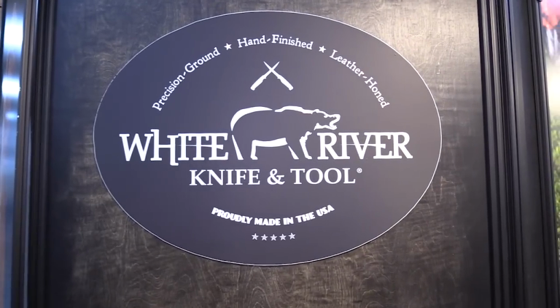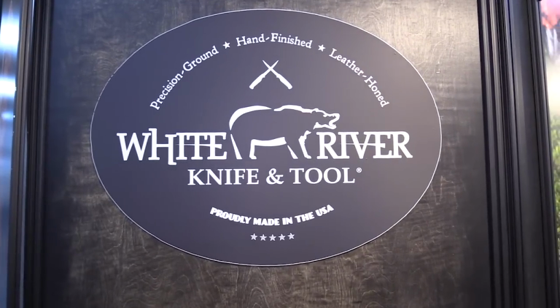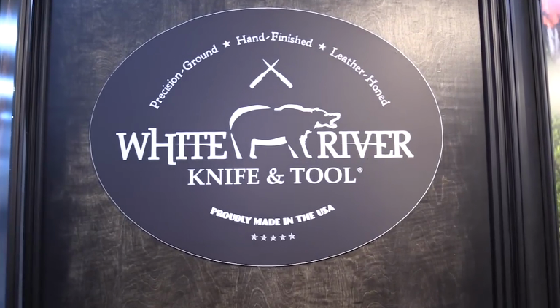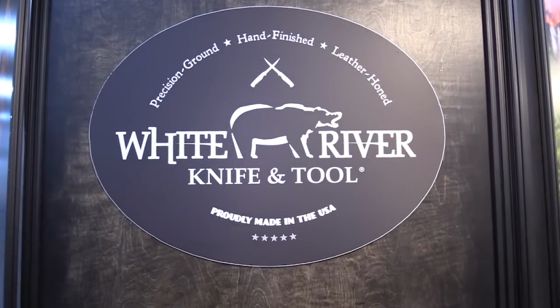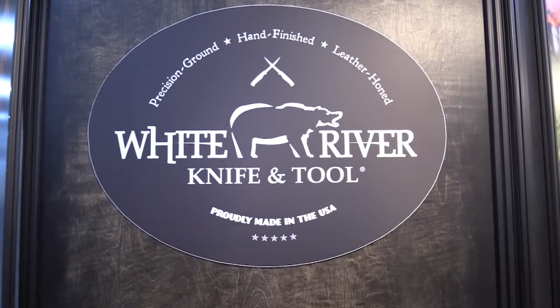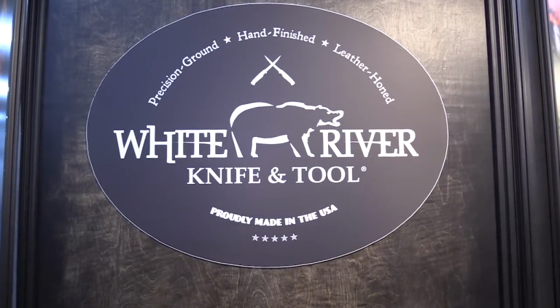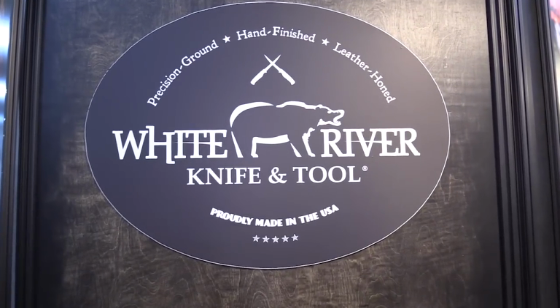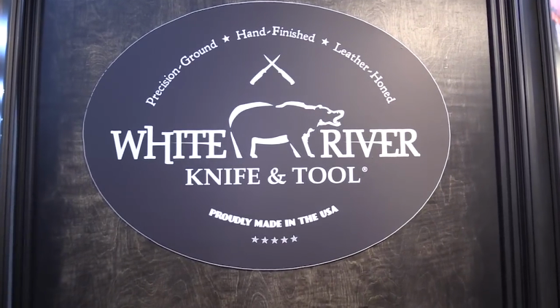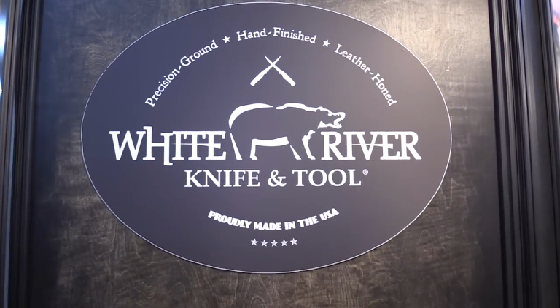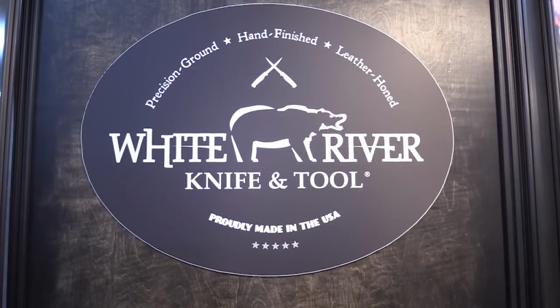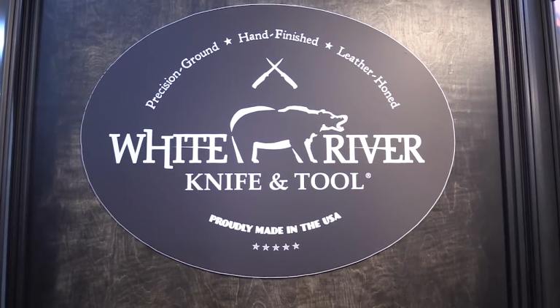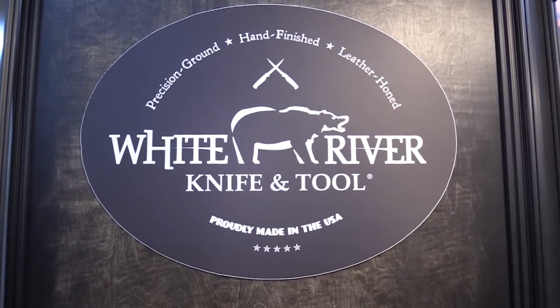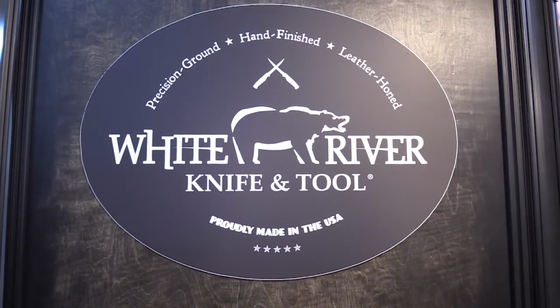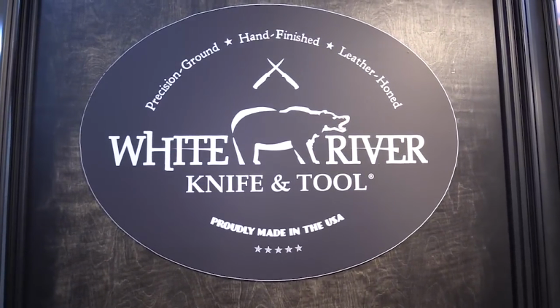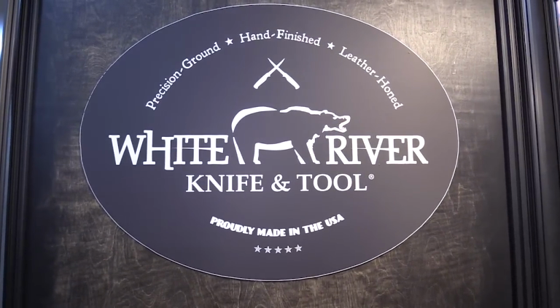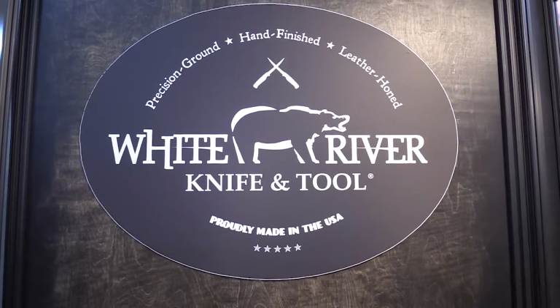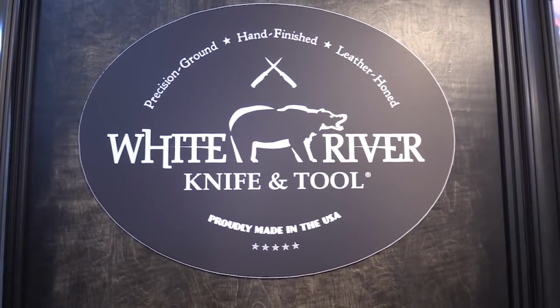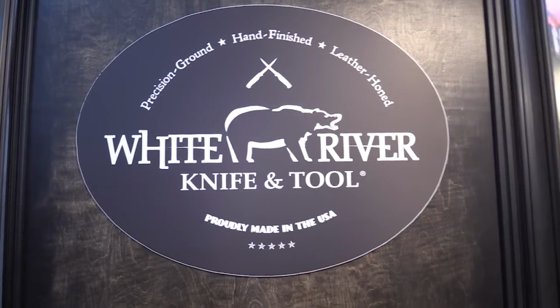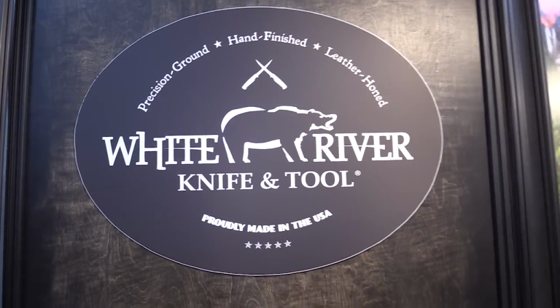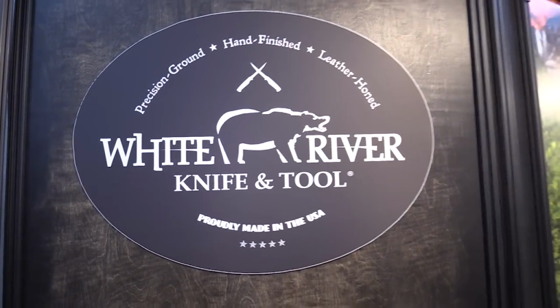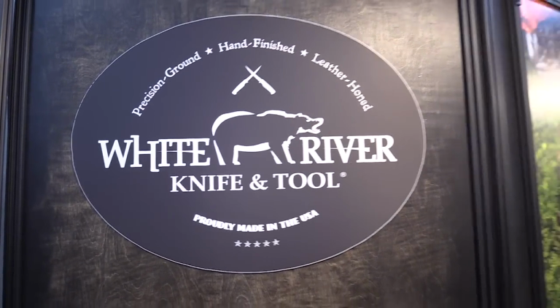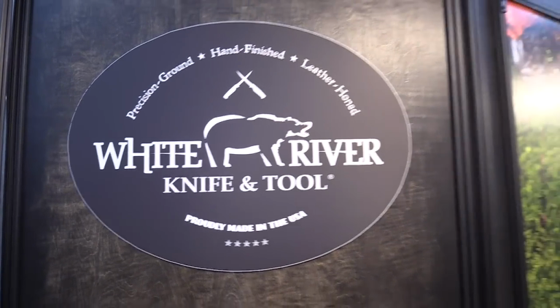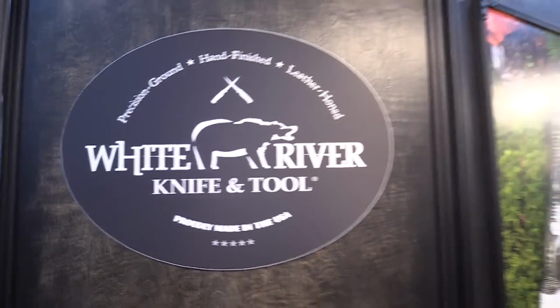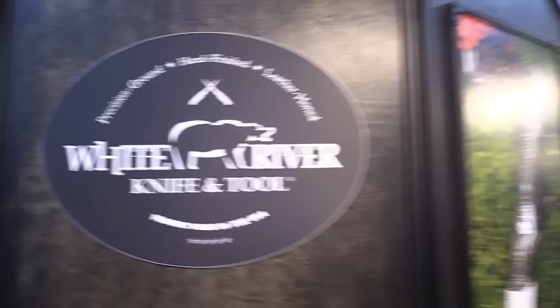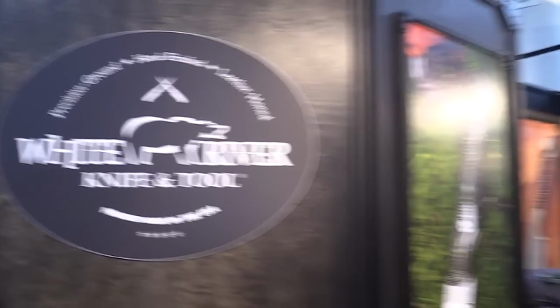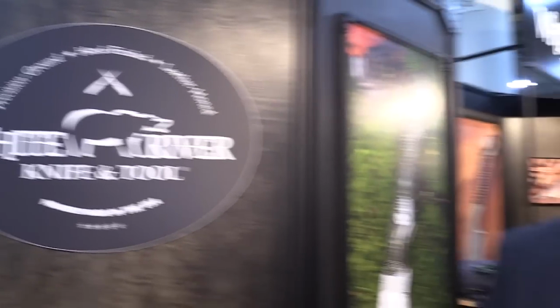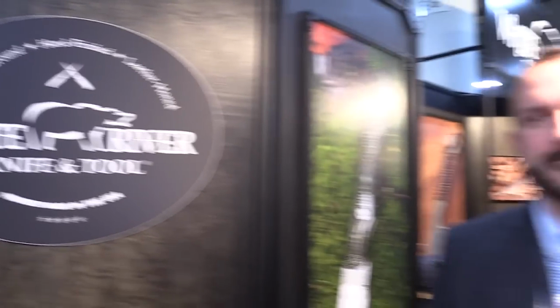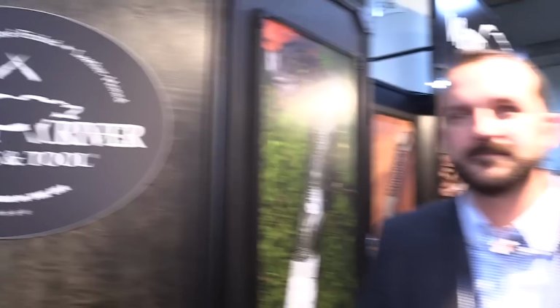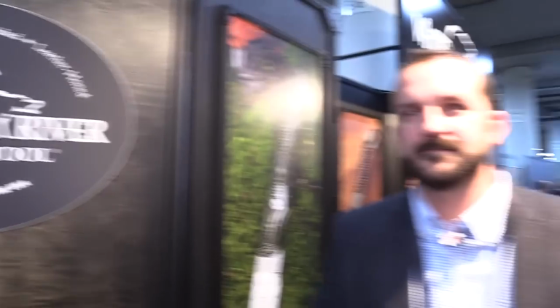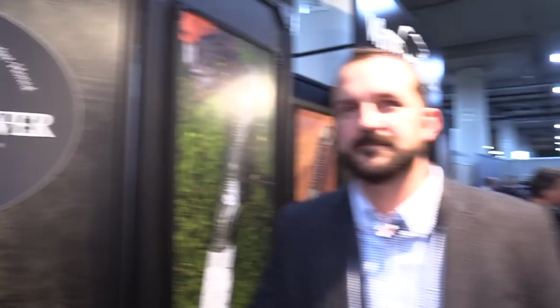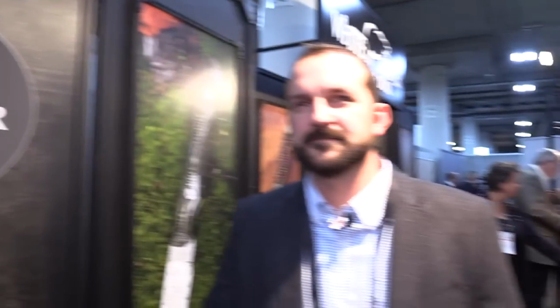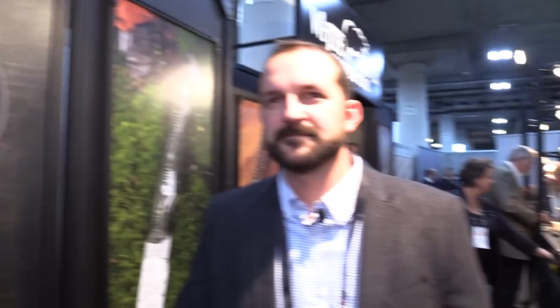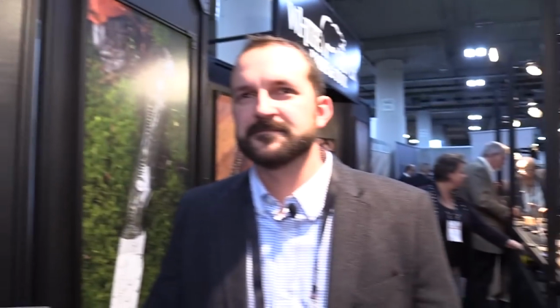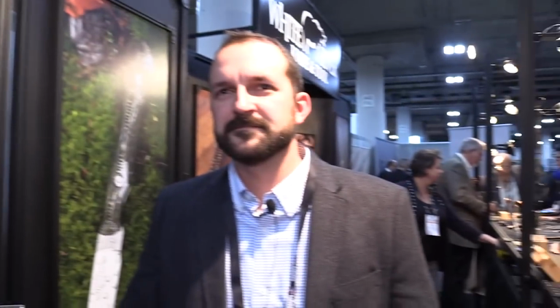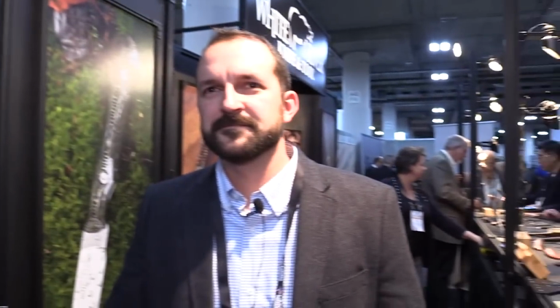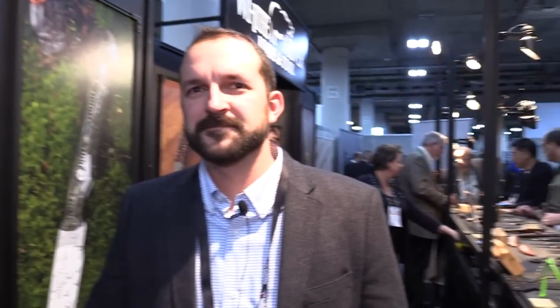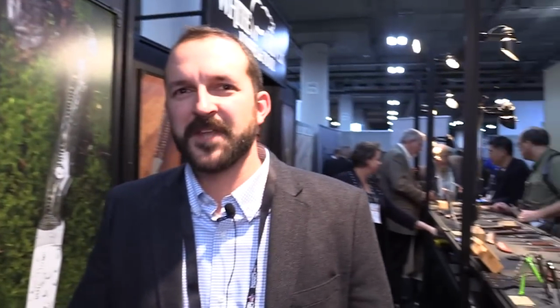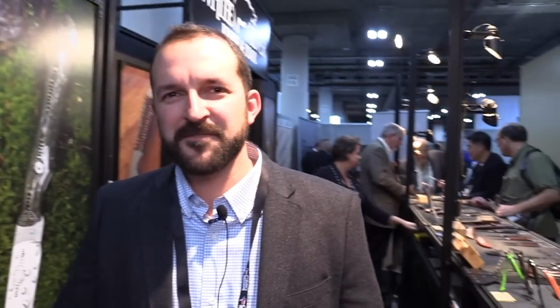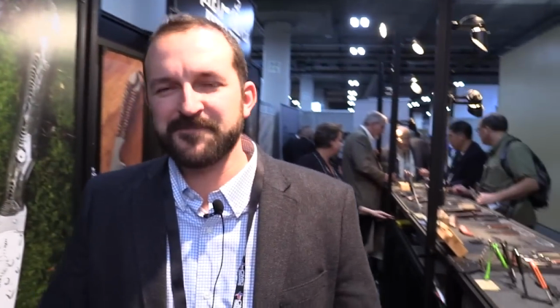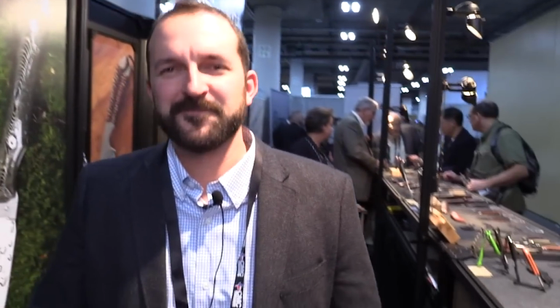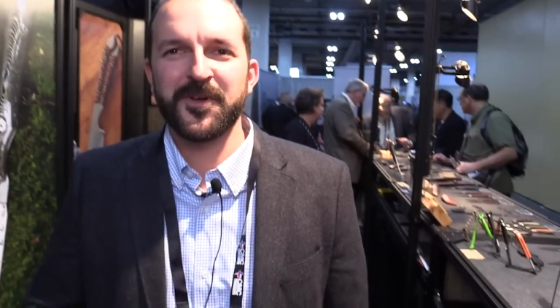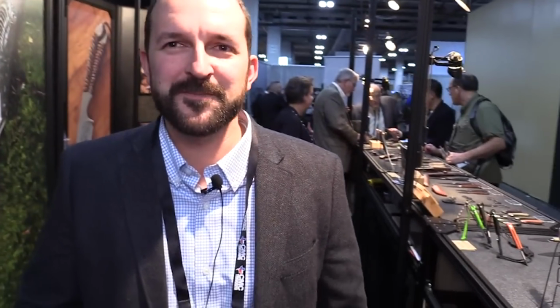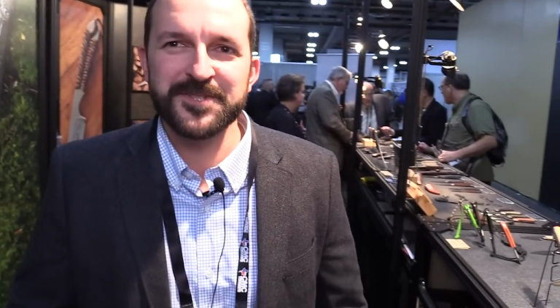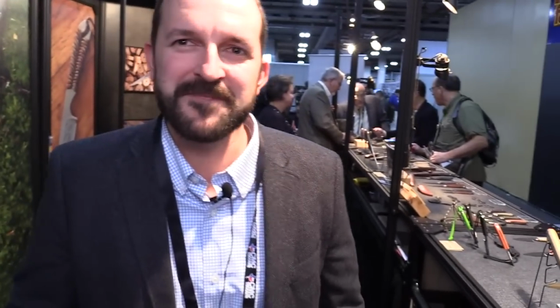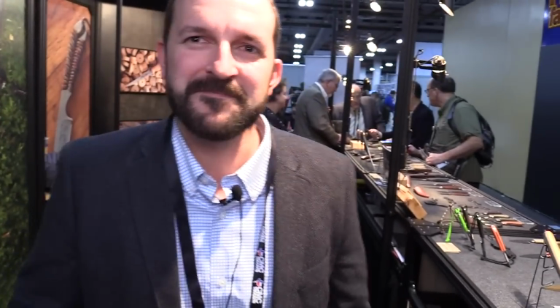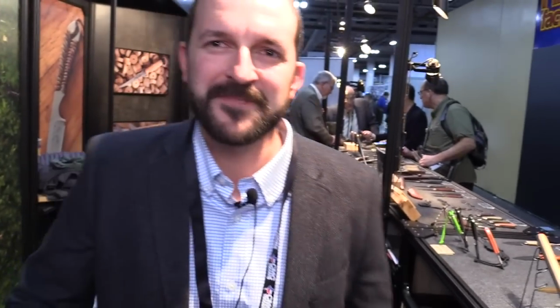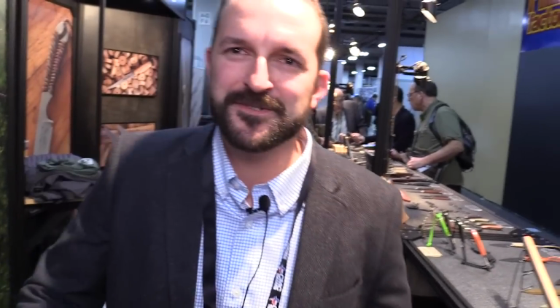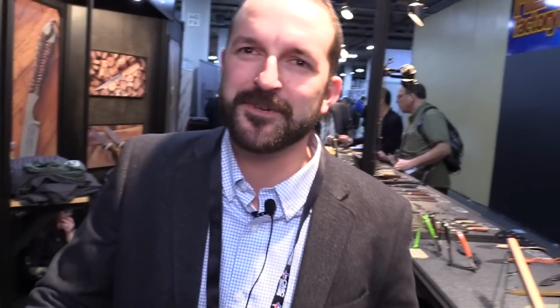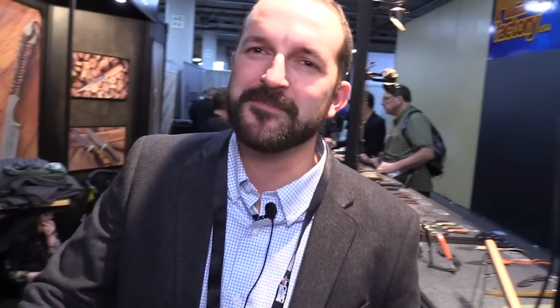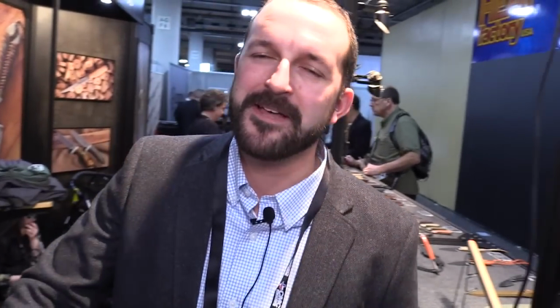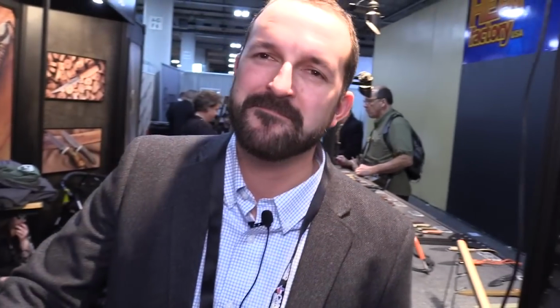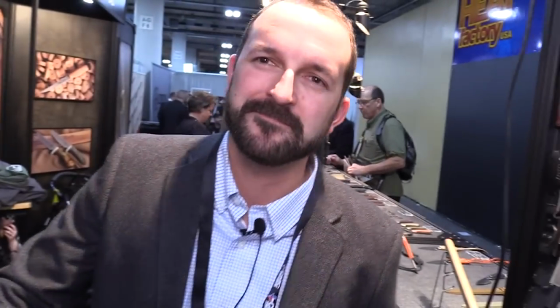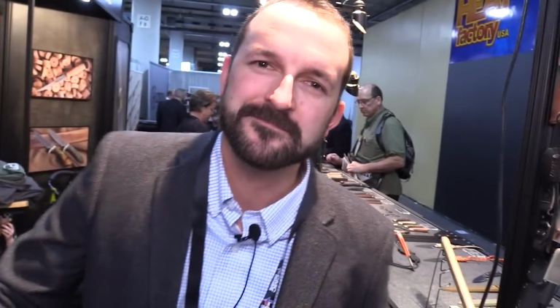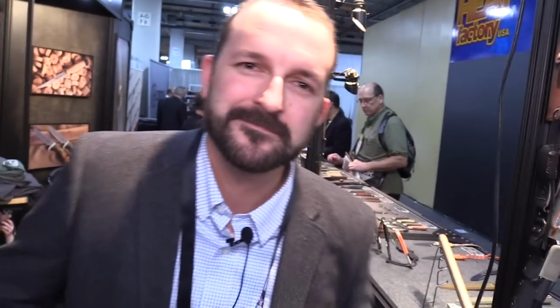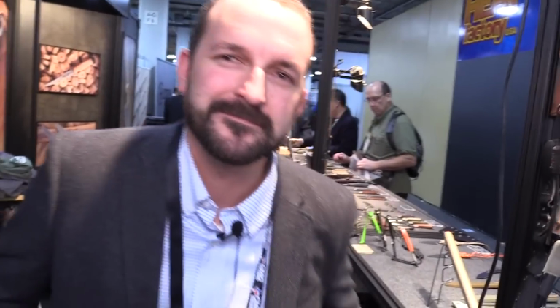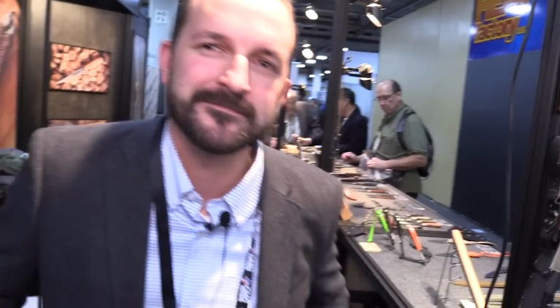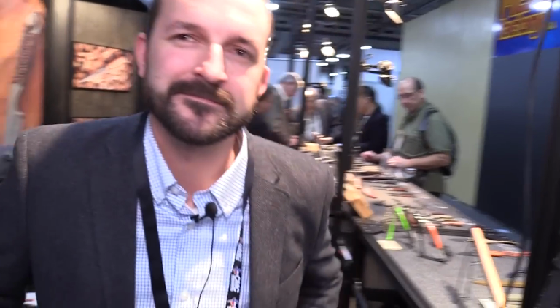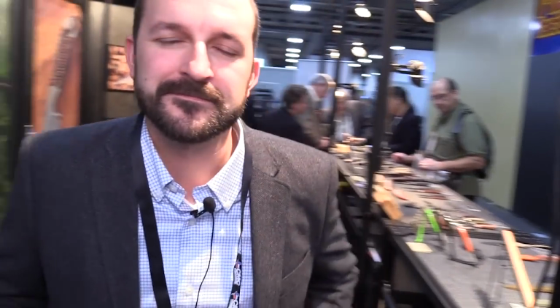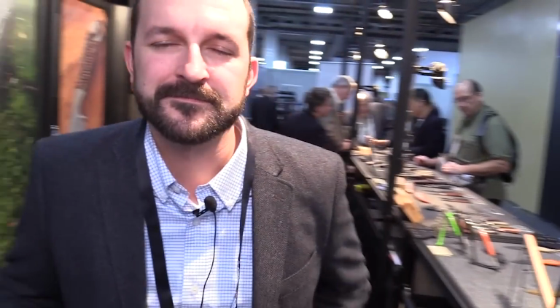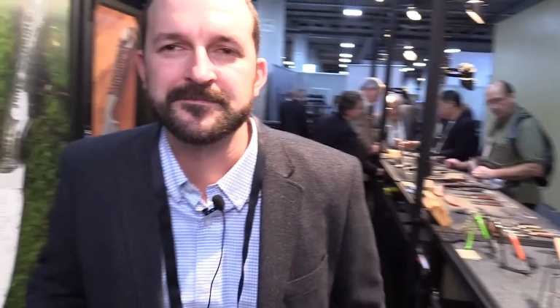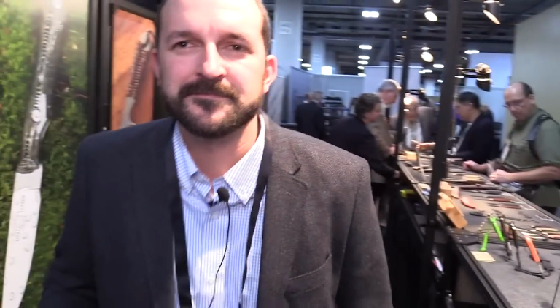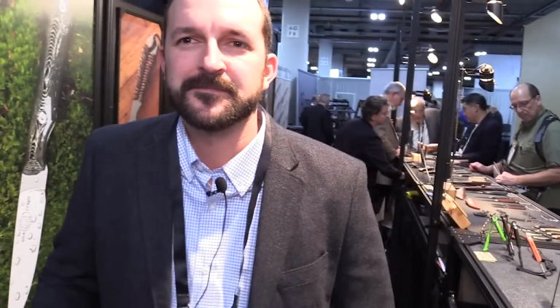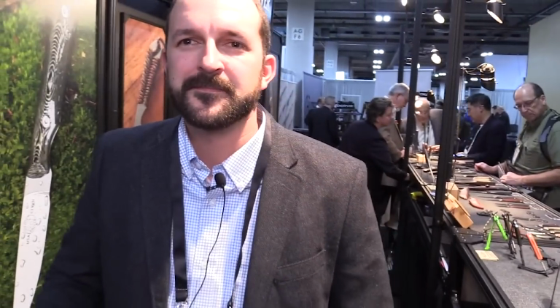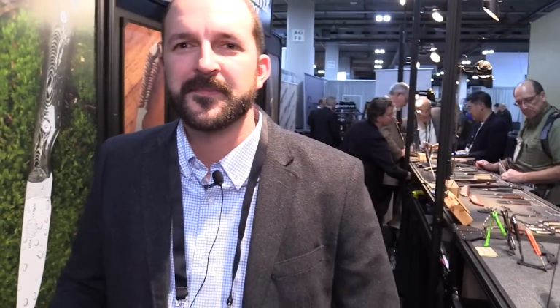Shot Show 2018 — we're at White River Knife and Tool. We're back here with John. Thanks for having me back.